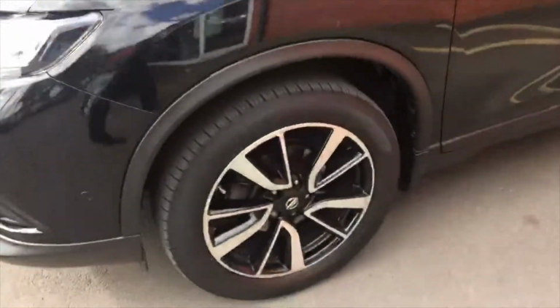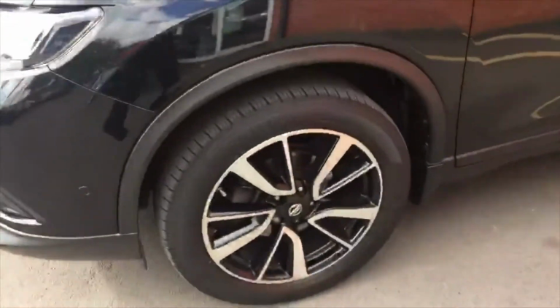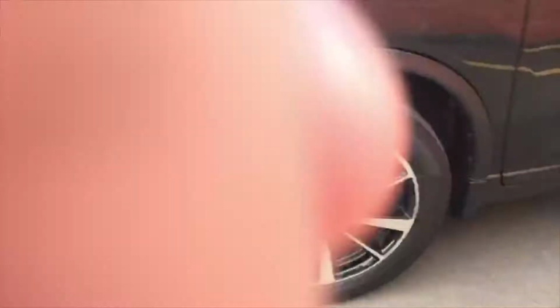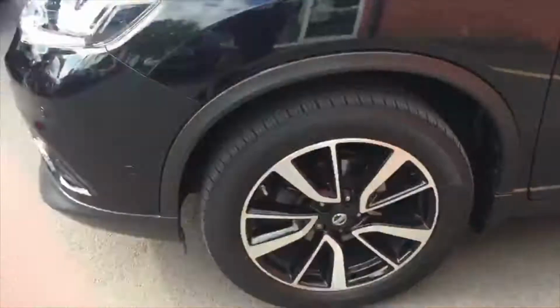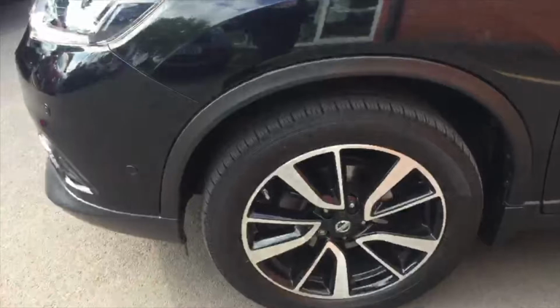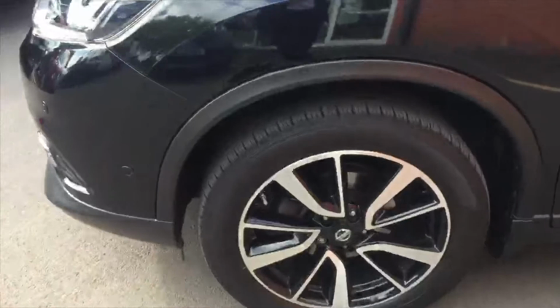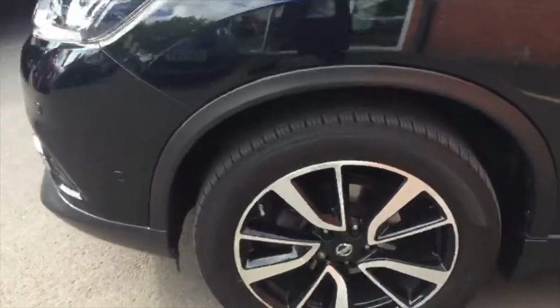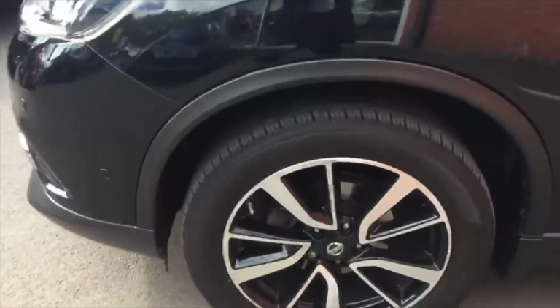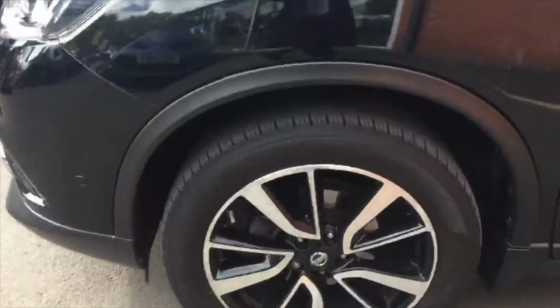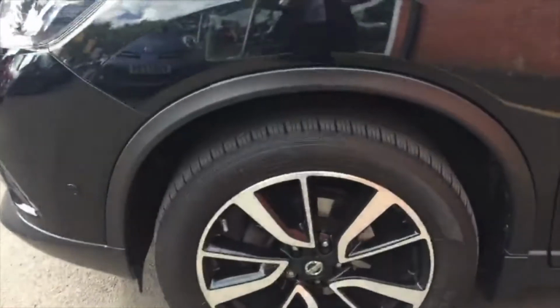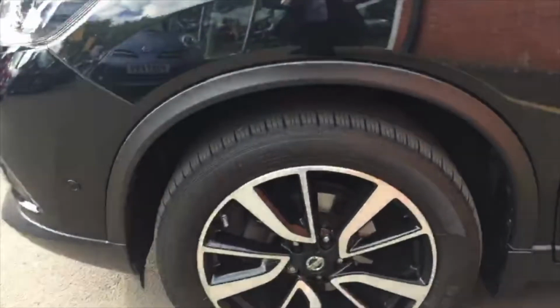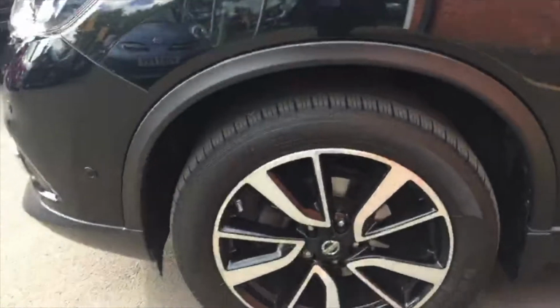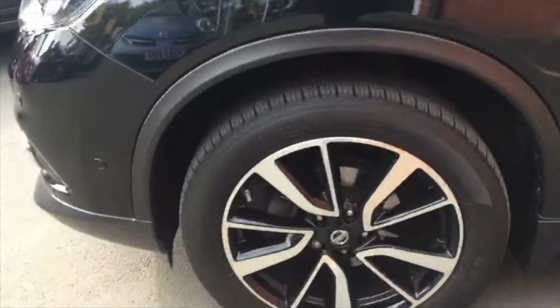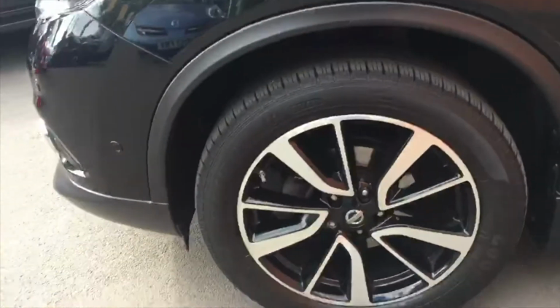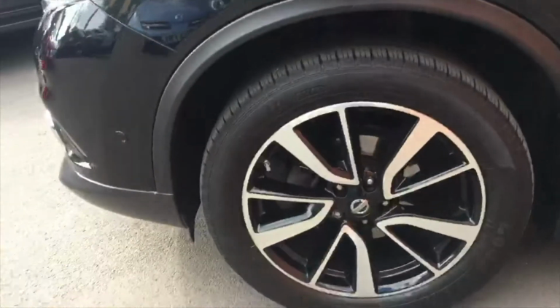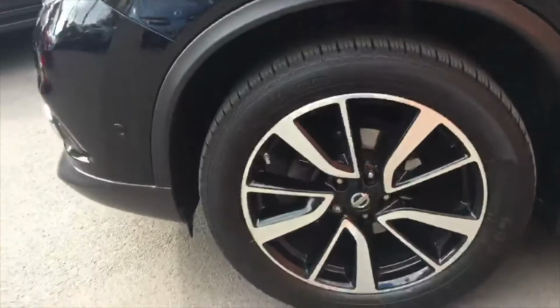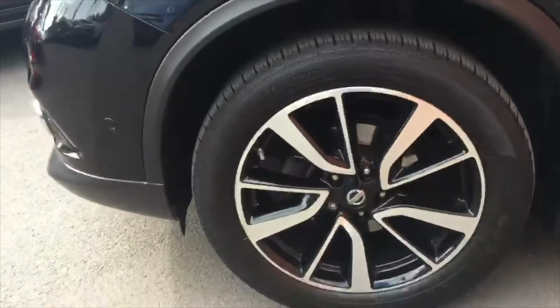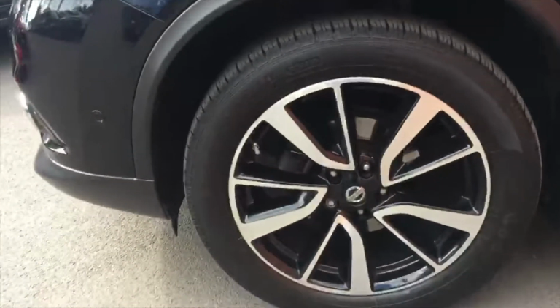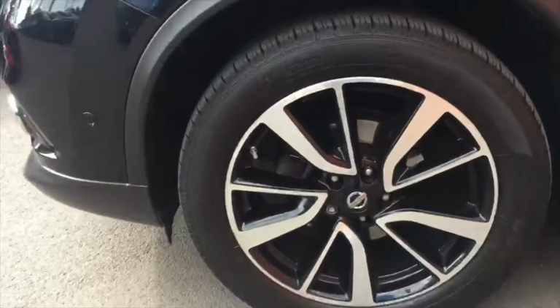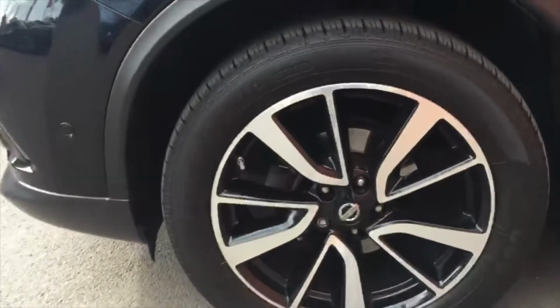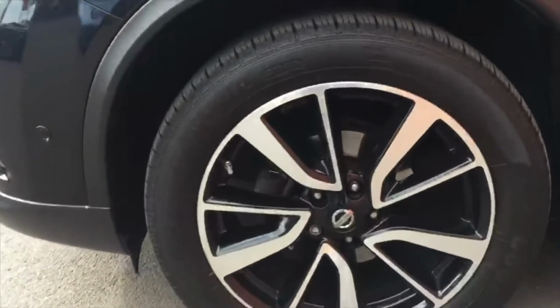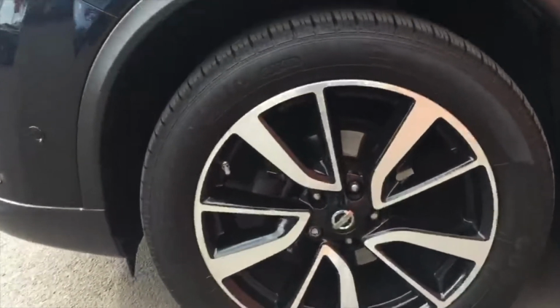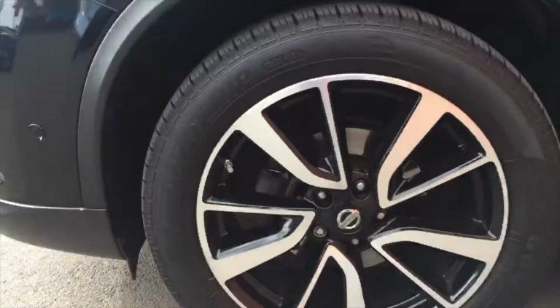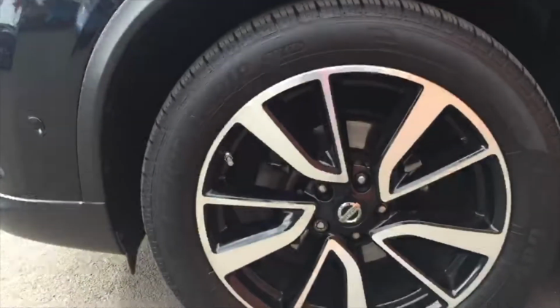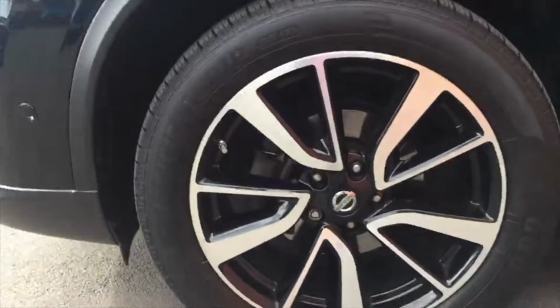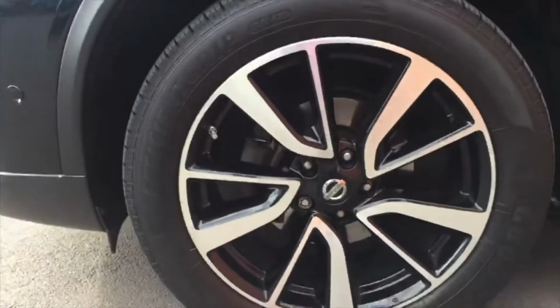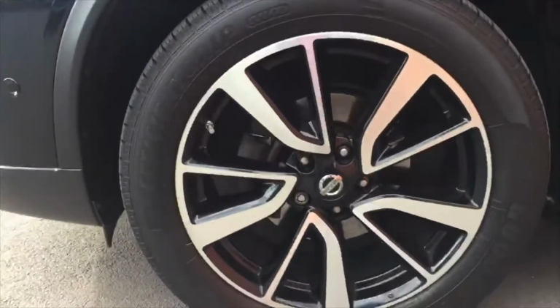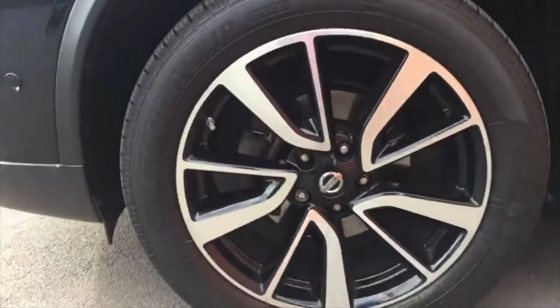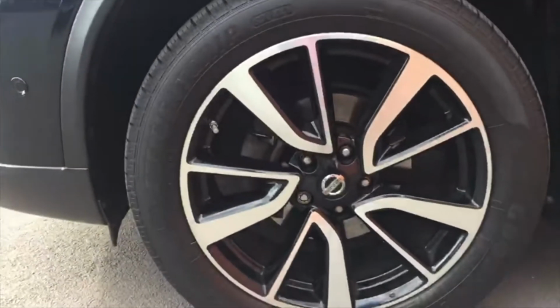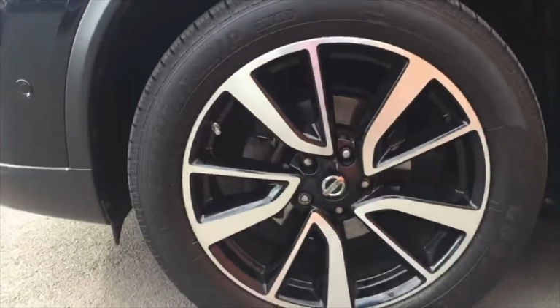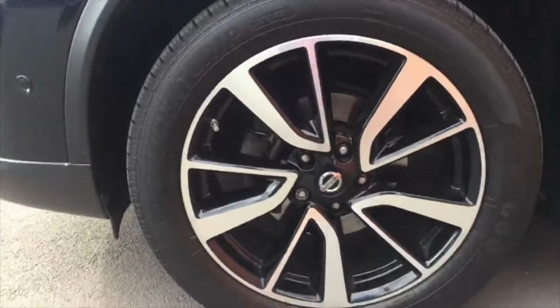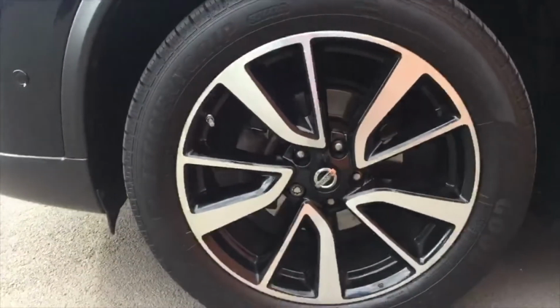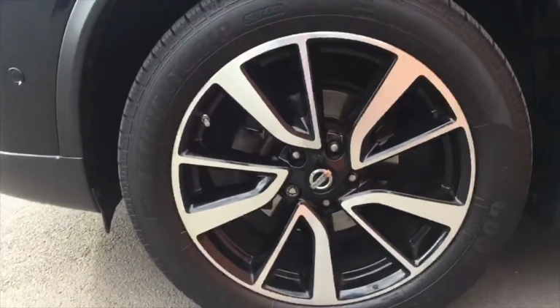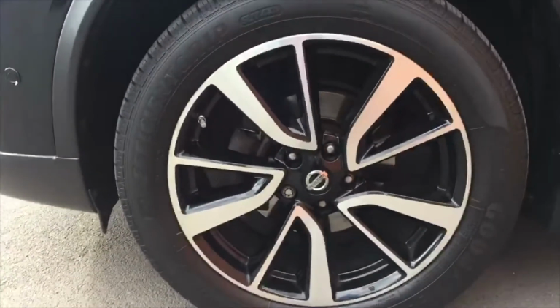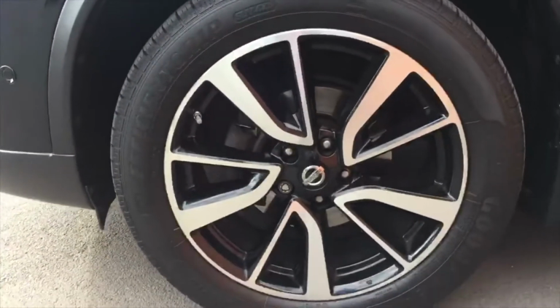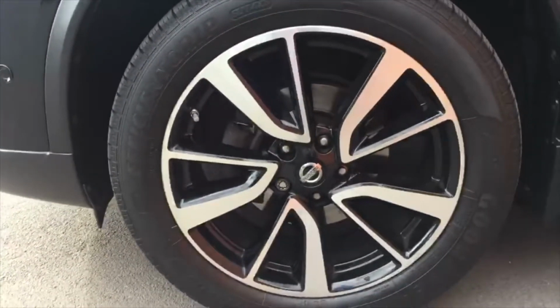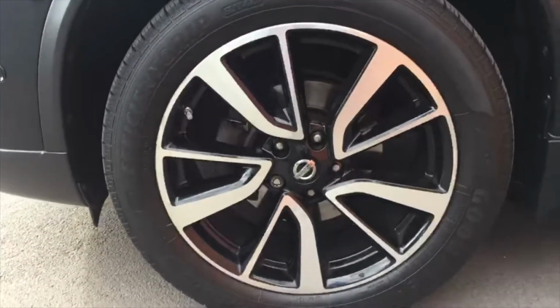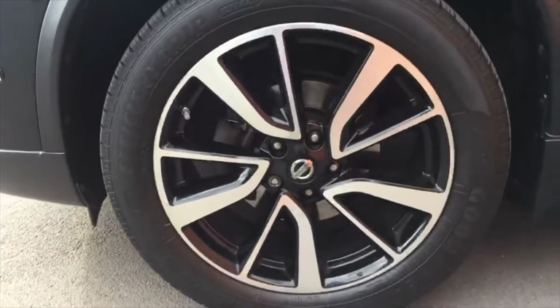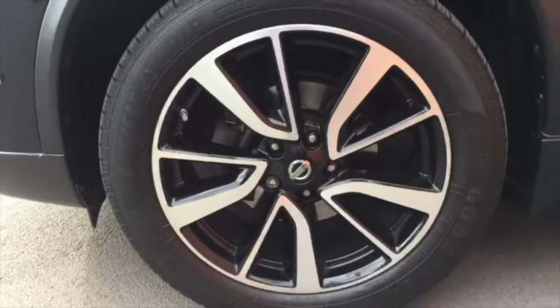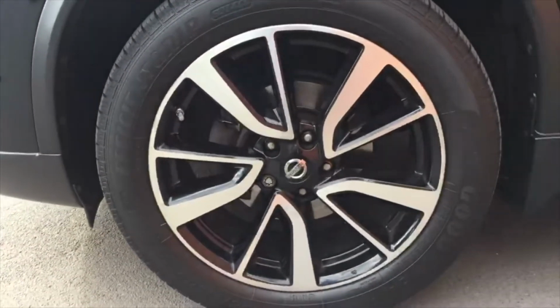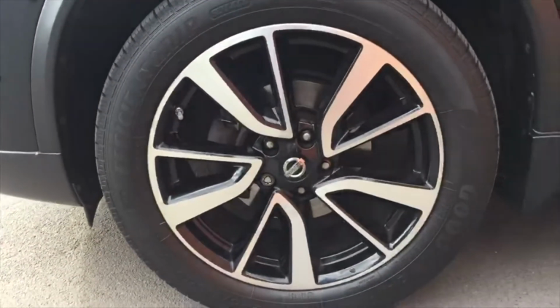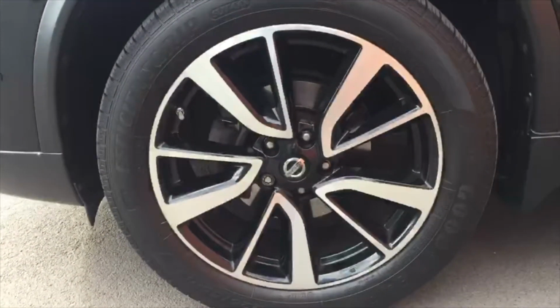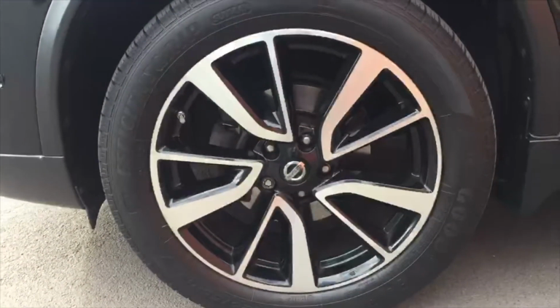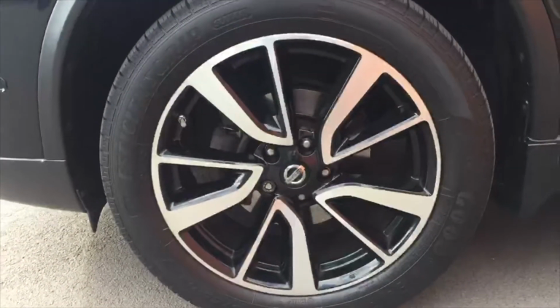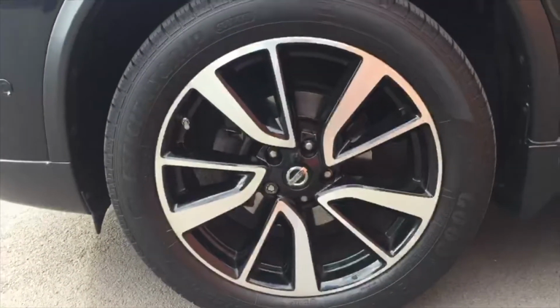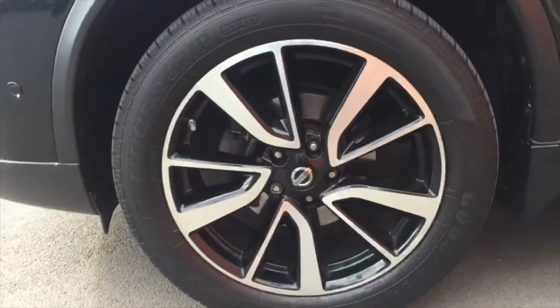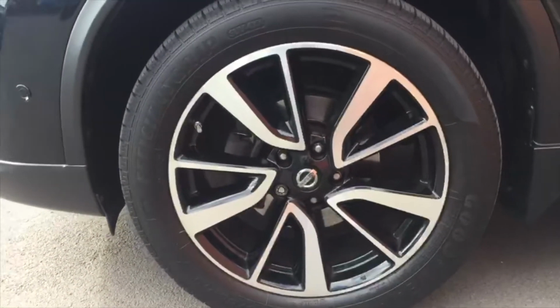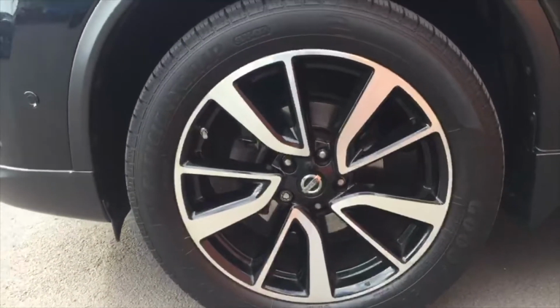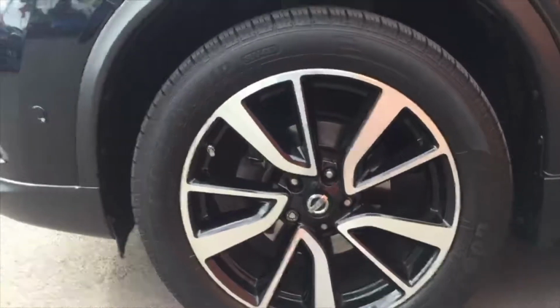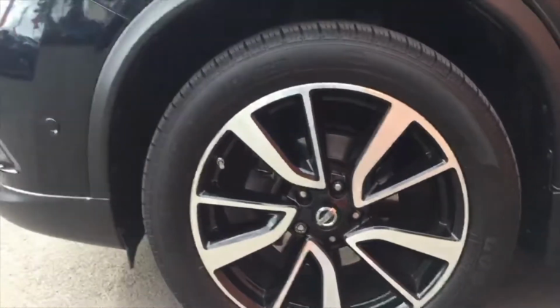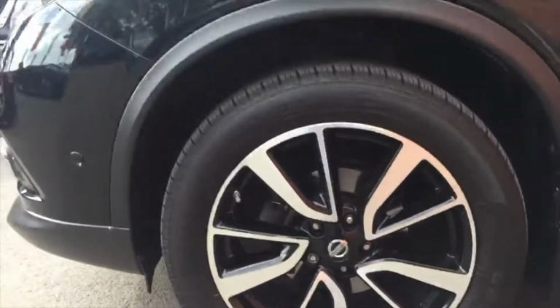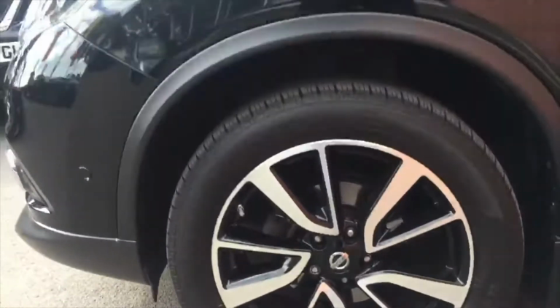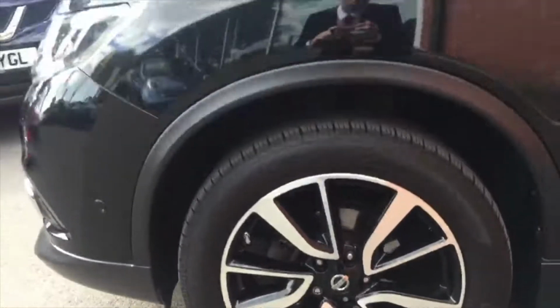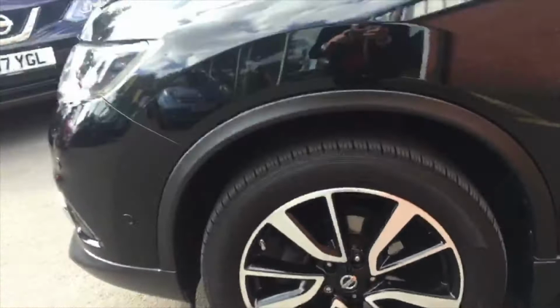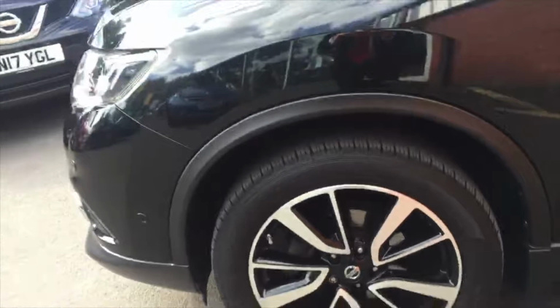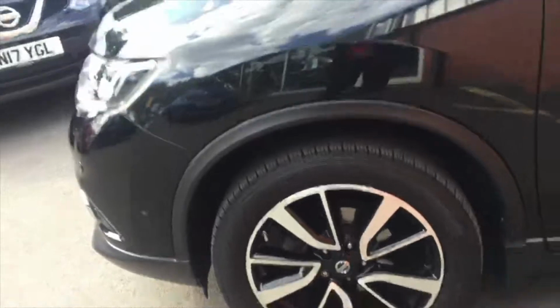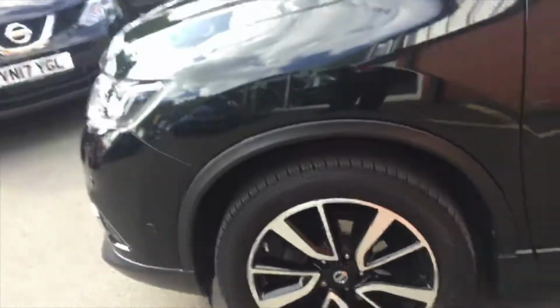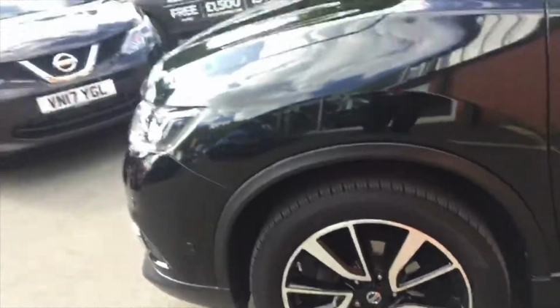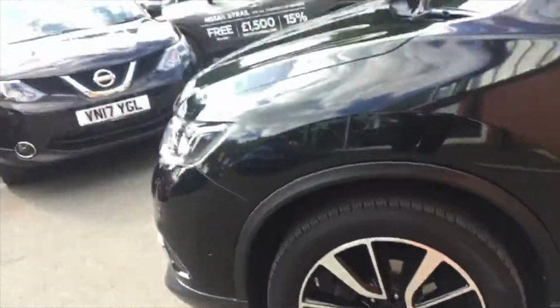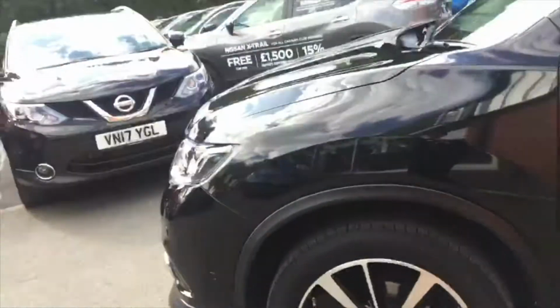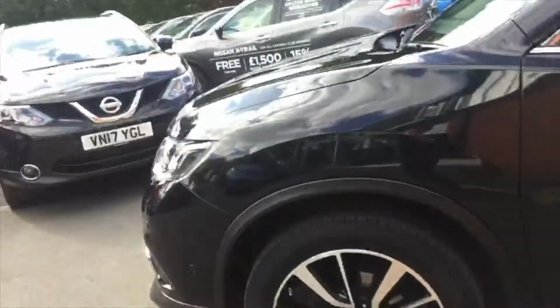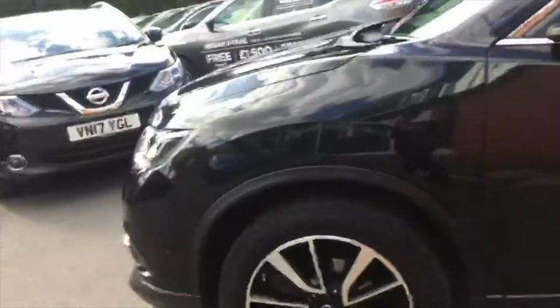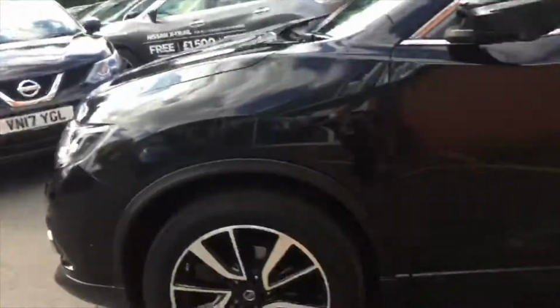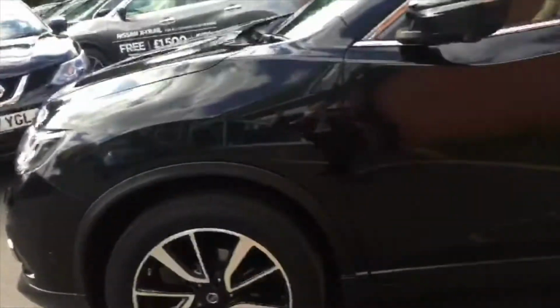If I bring you around to the side, I'll show you the really lovely machine cut 19 inch alloy wheels — they really bring the car together.